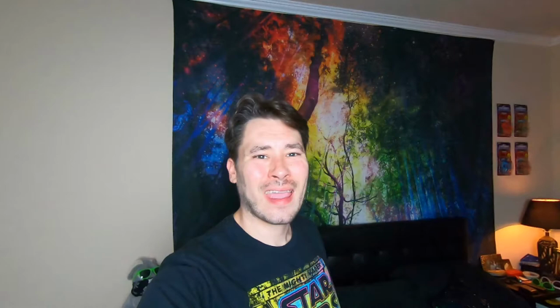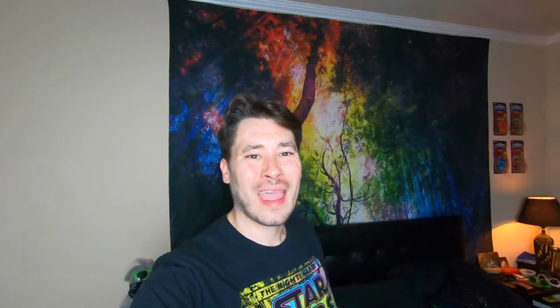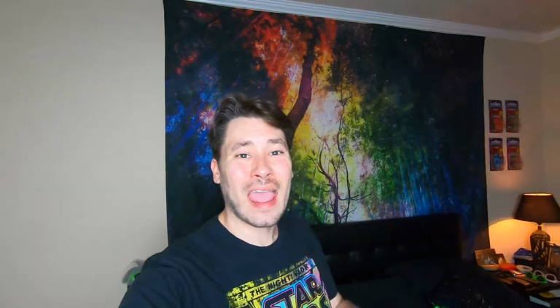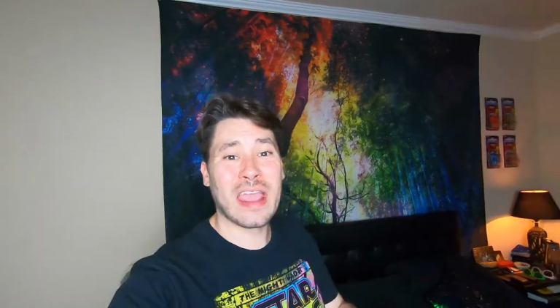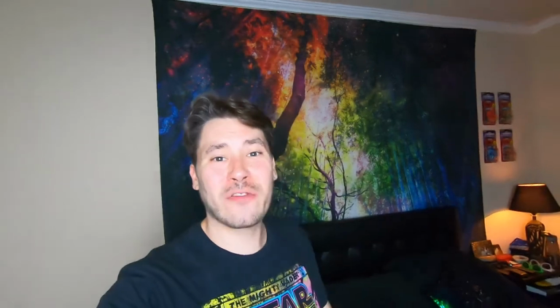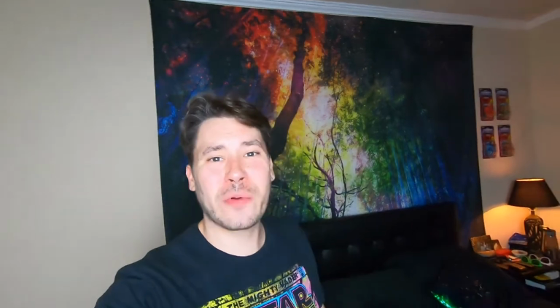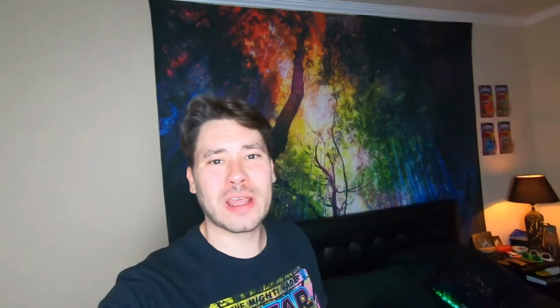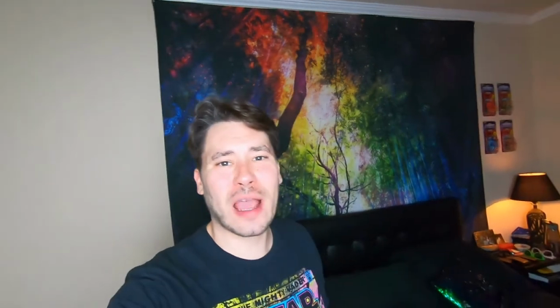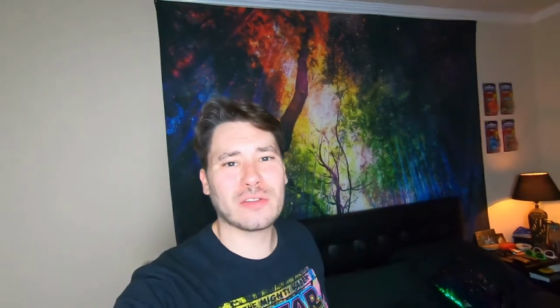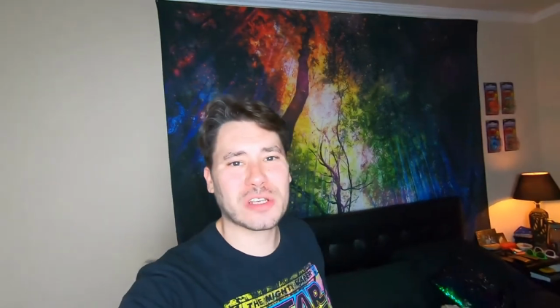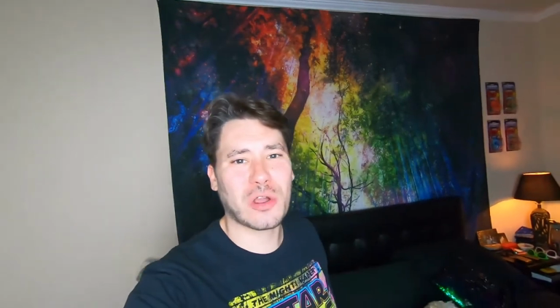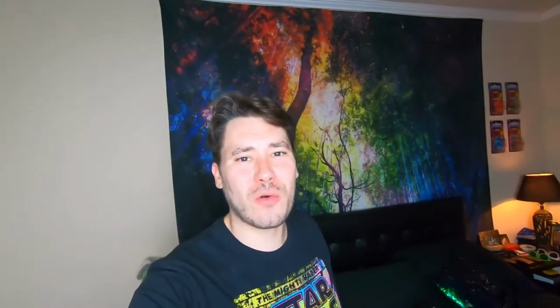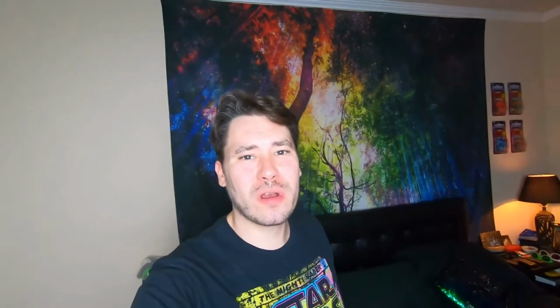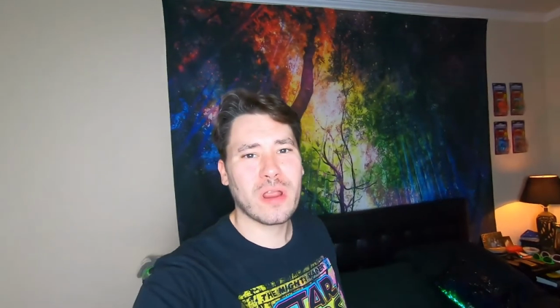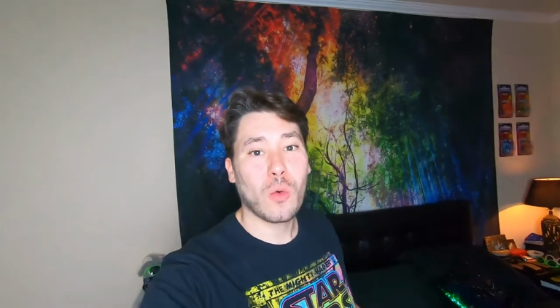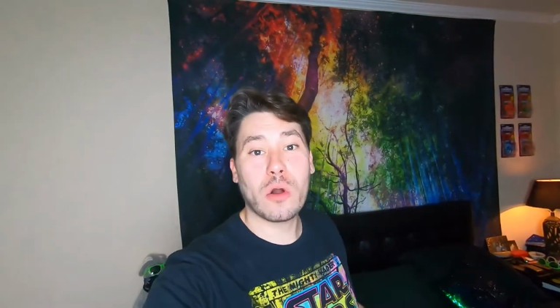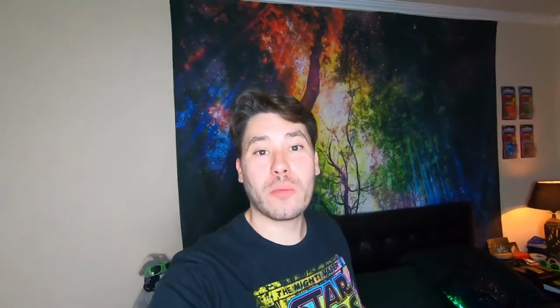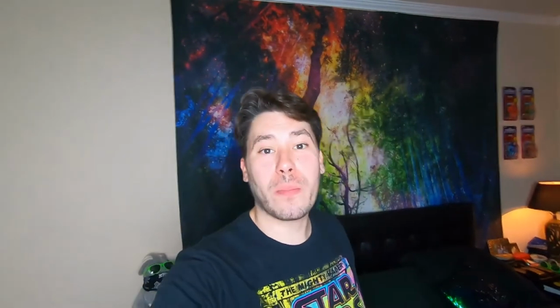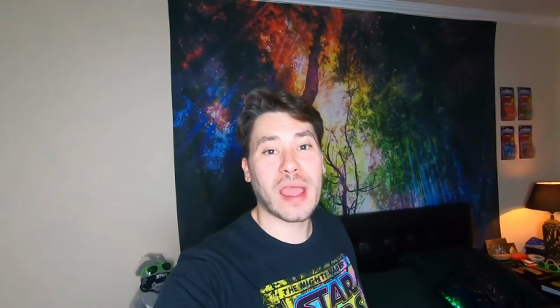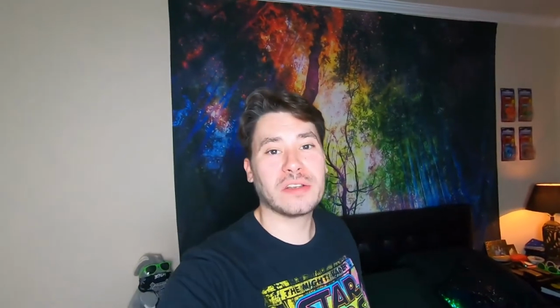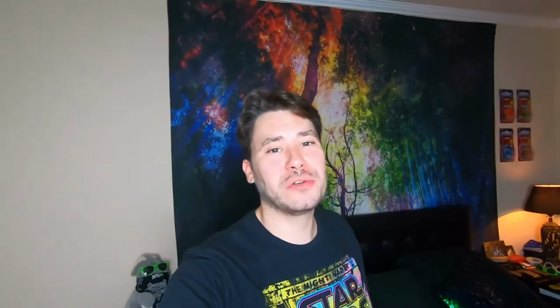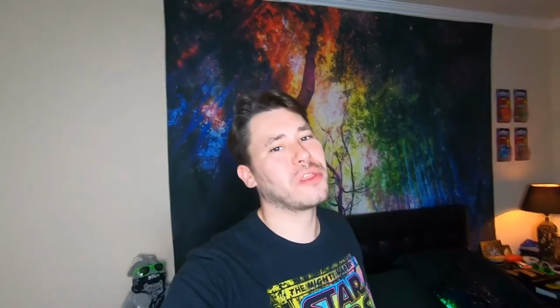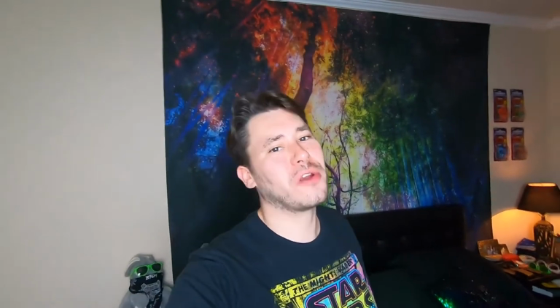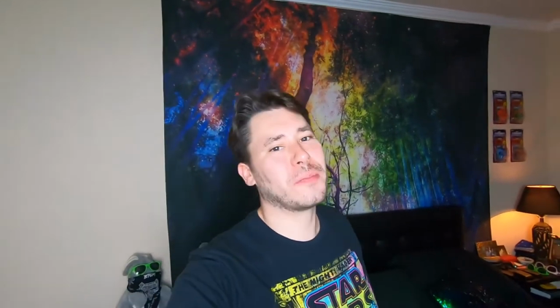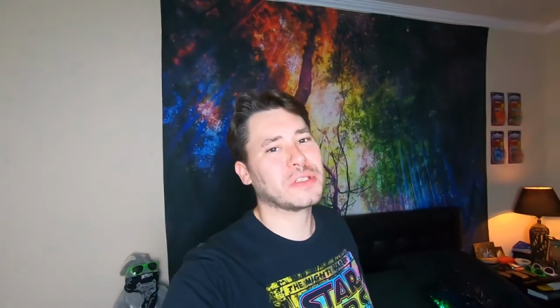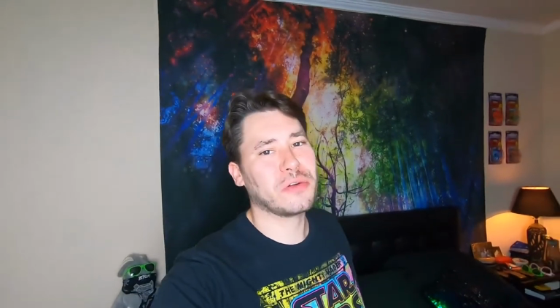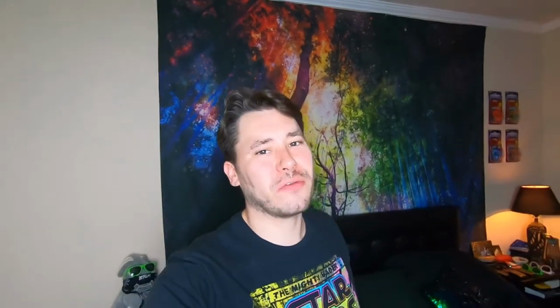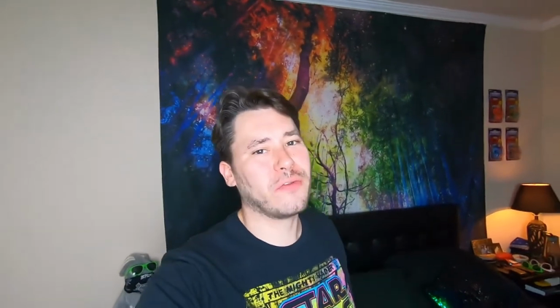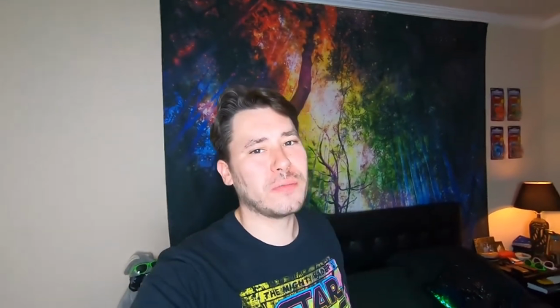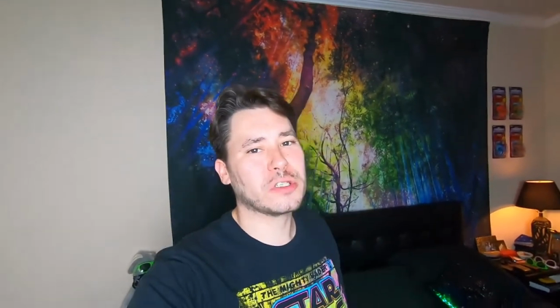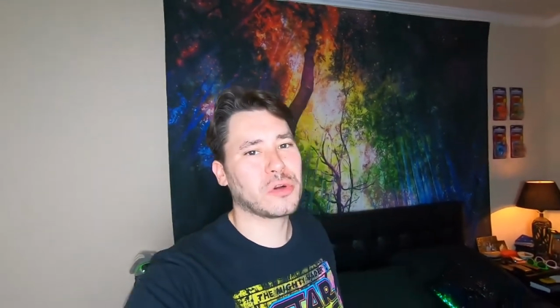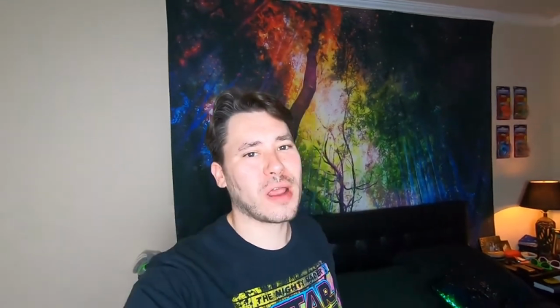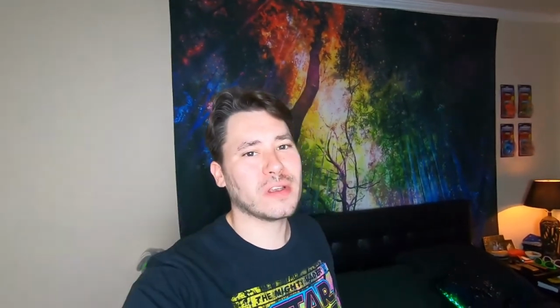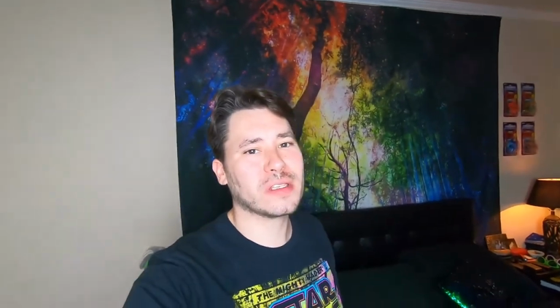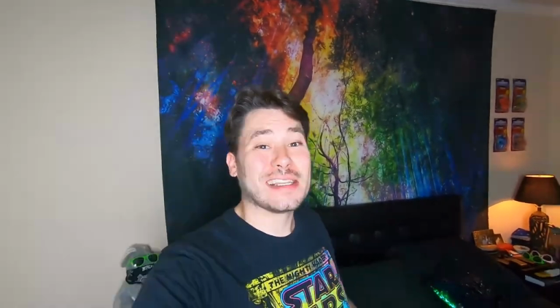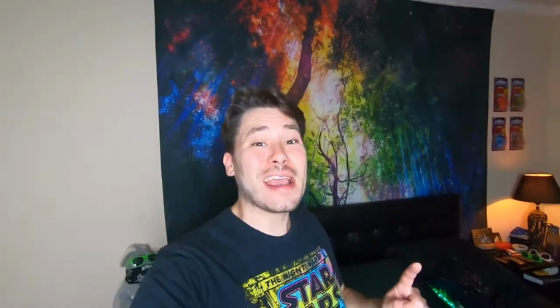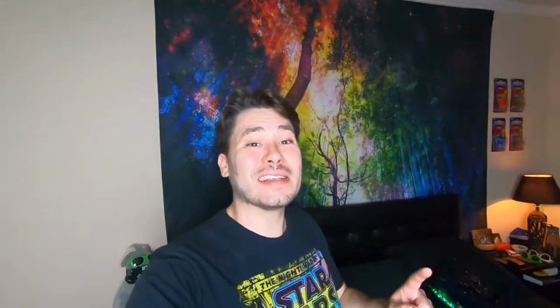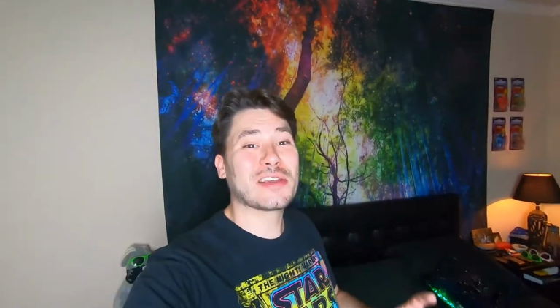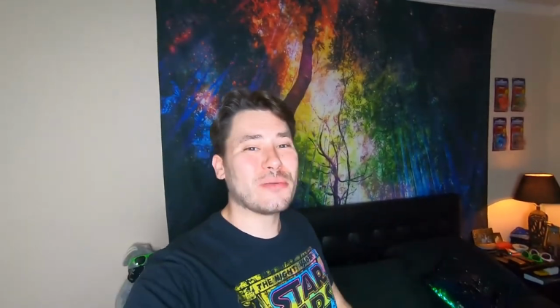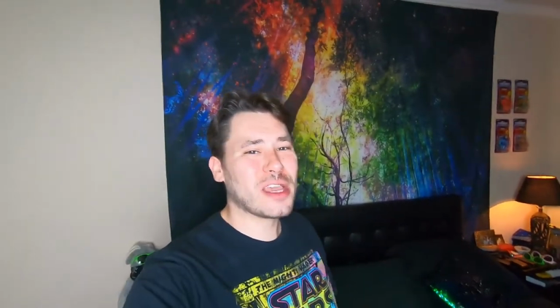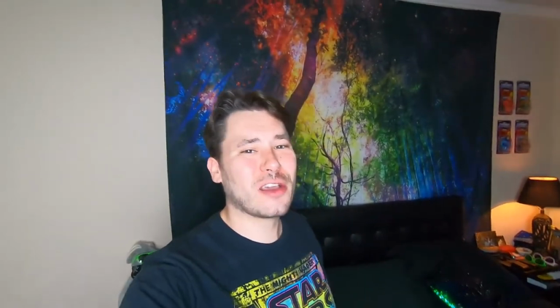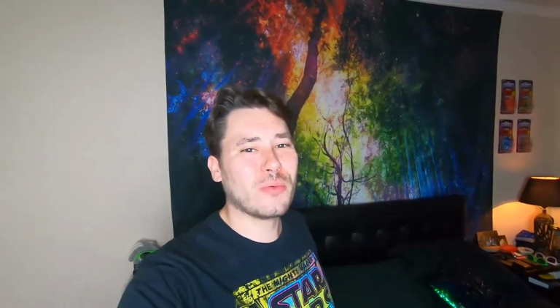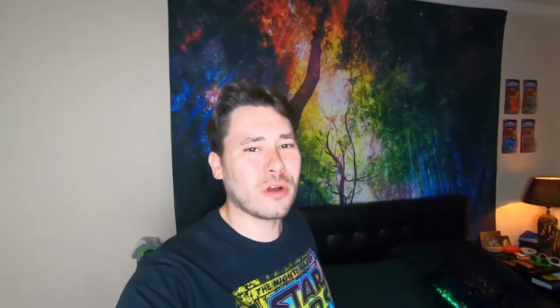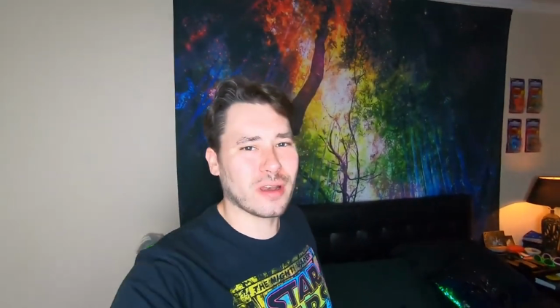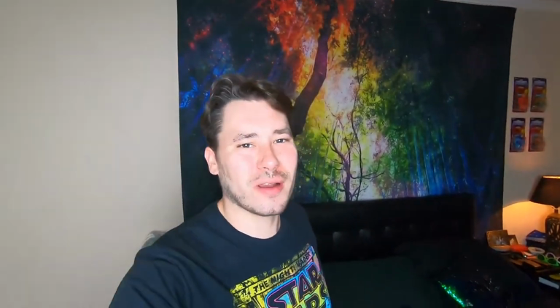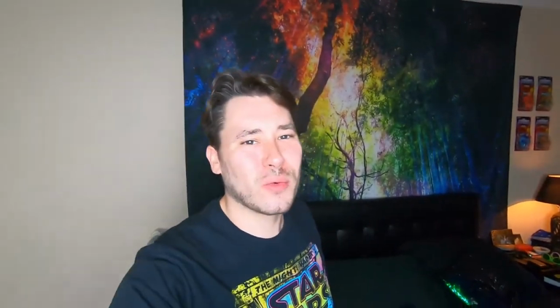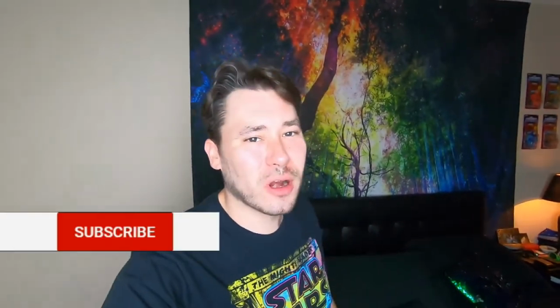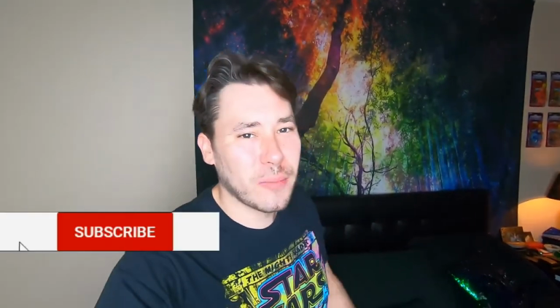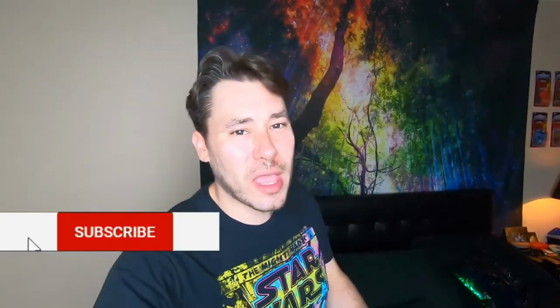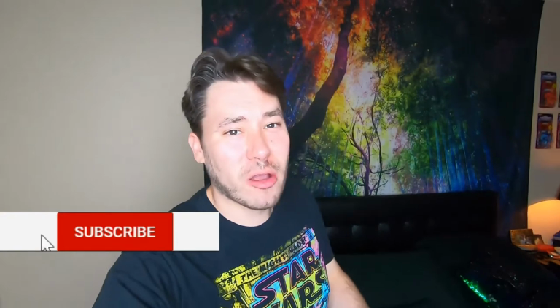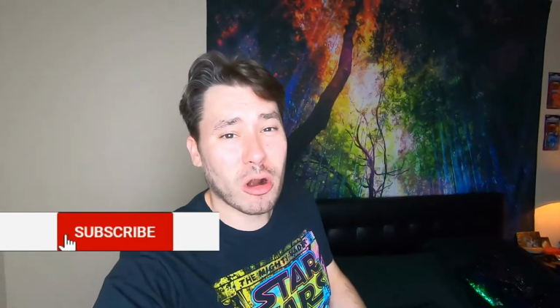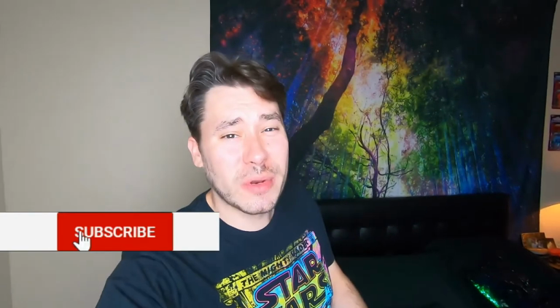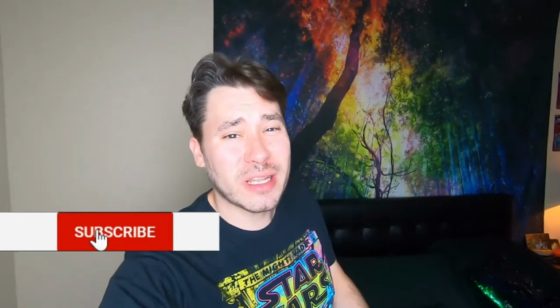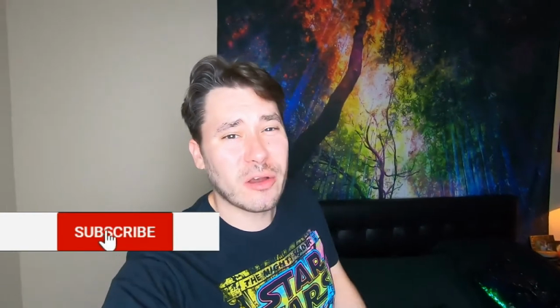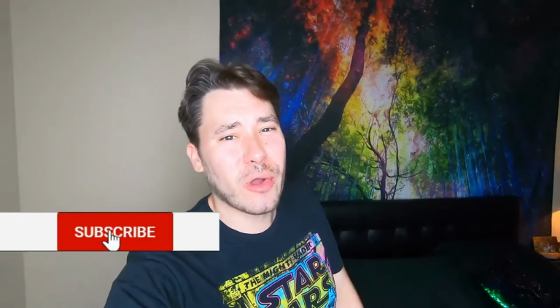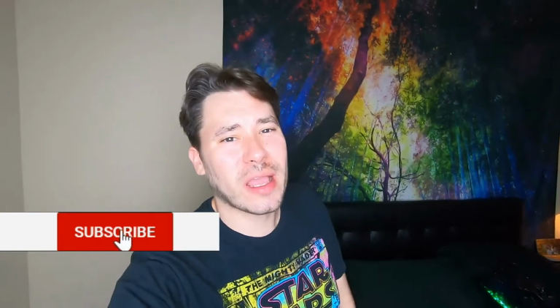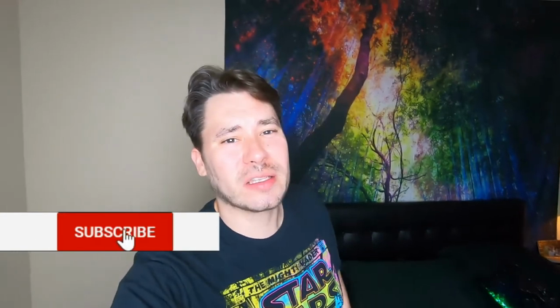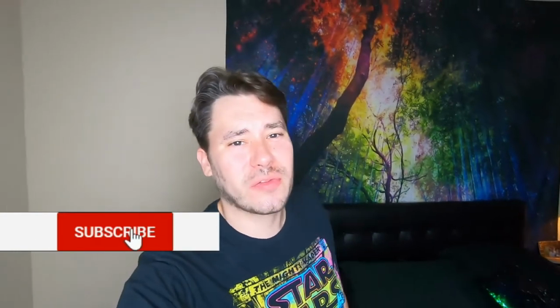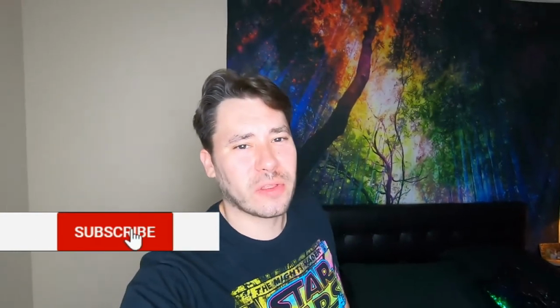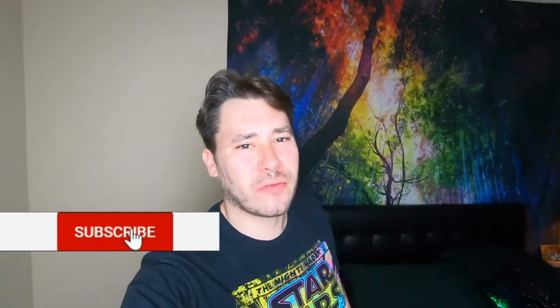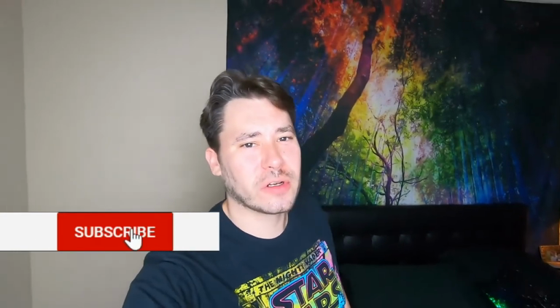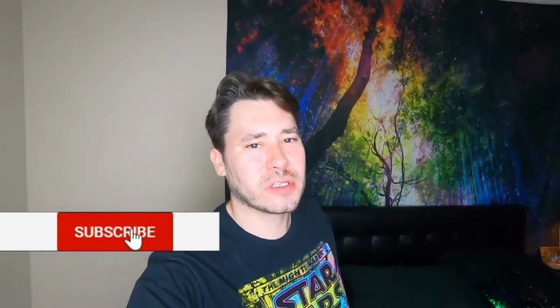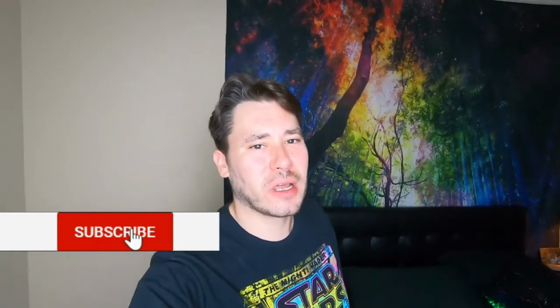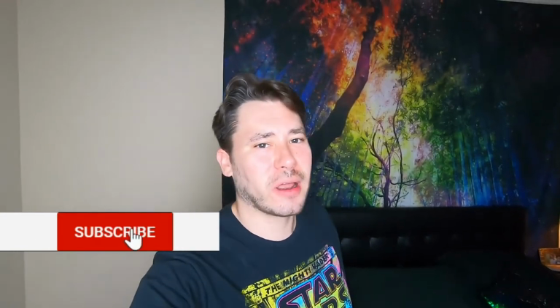Hey everybody, how's it going? Welcome back to another episode of Fun with Travis. Today is going to be a good one. We're going to make armadillo eggs for the first time.